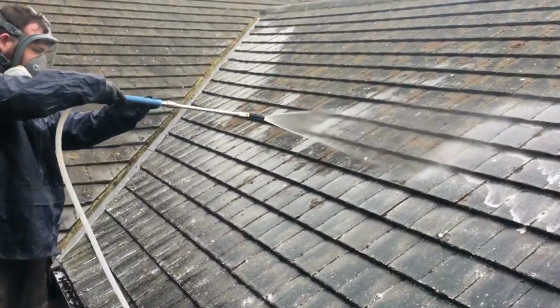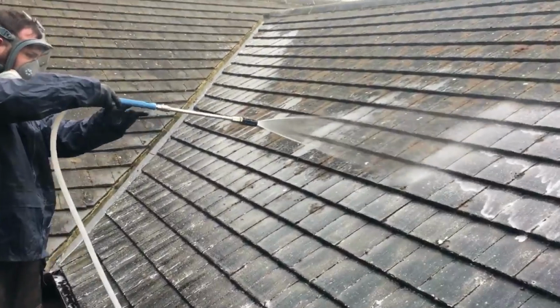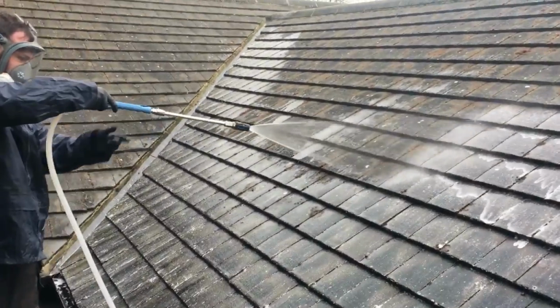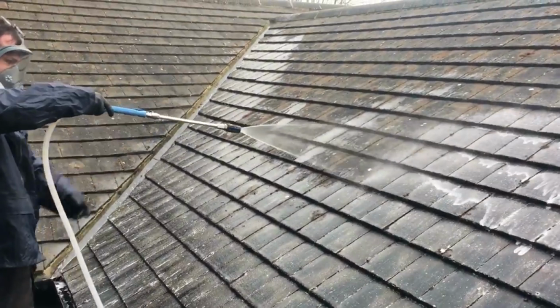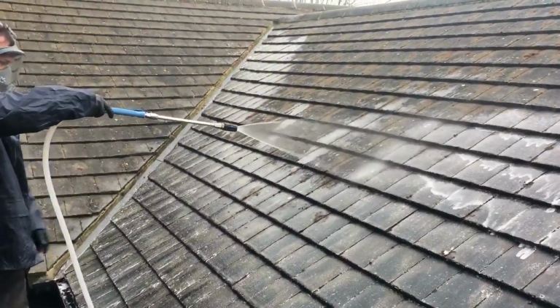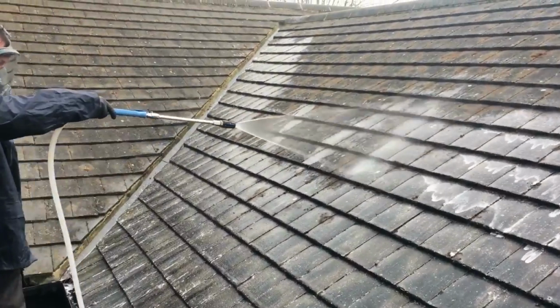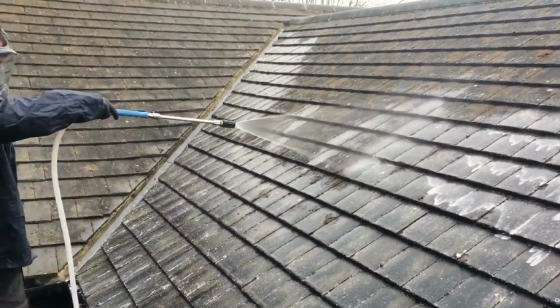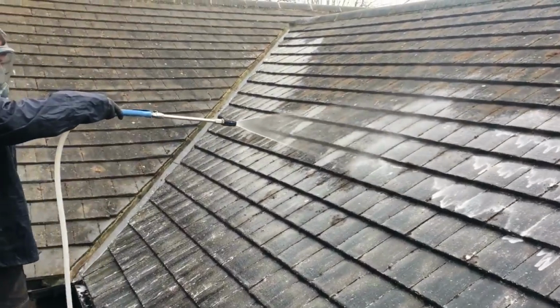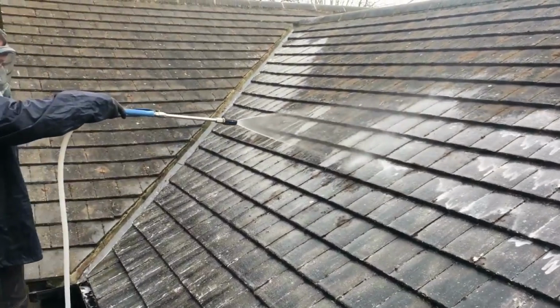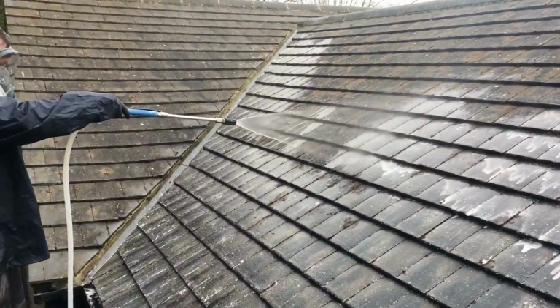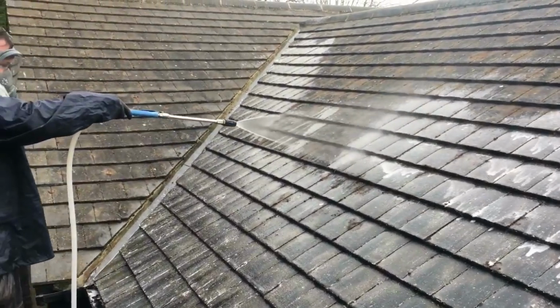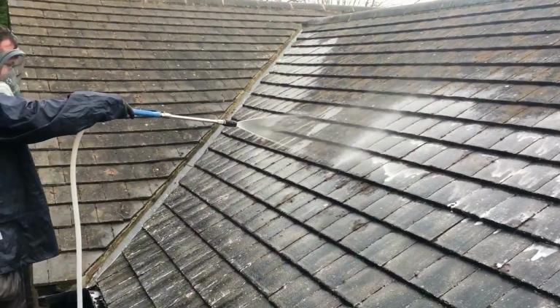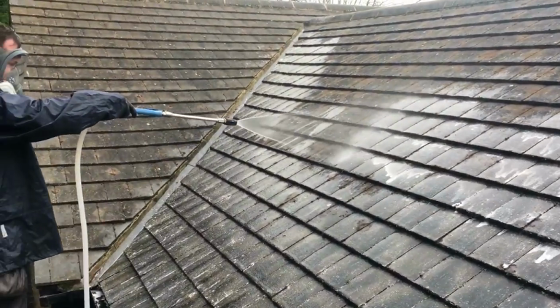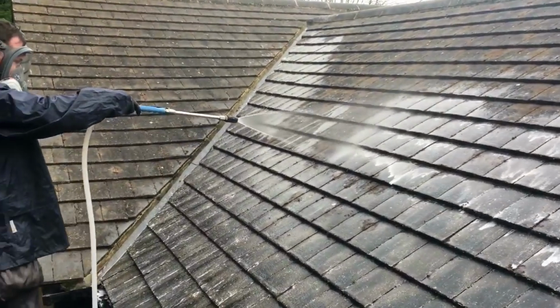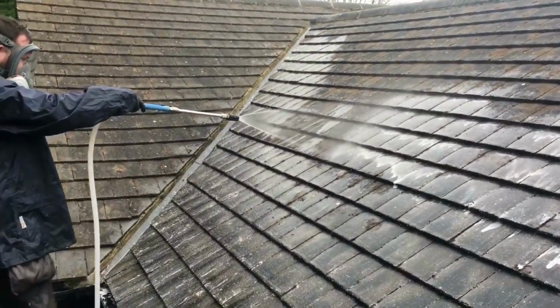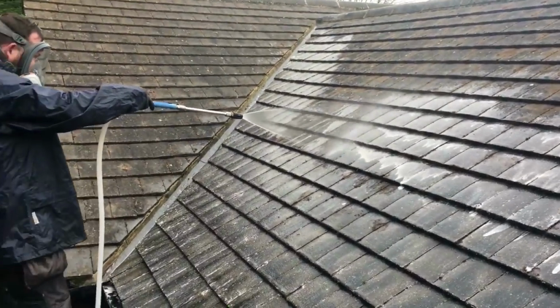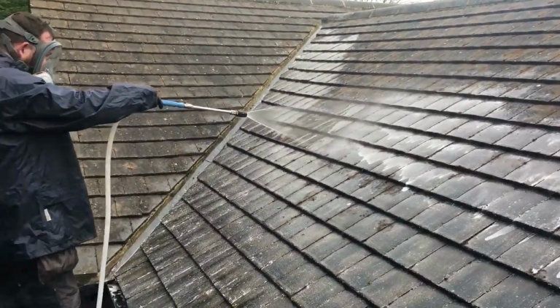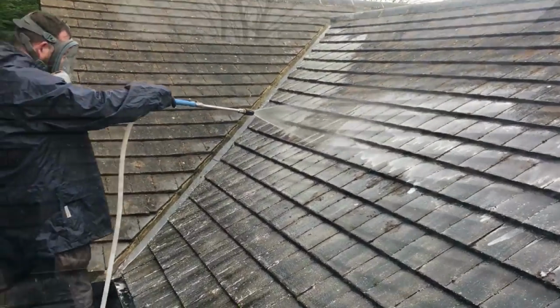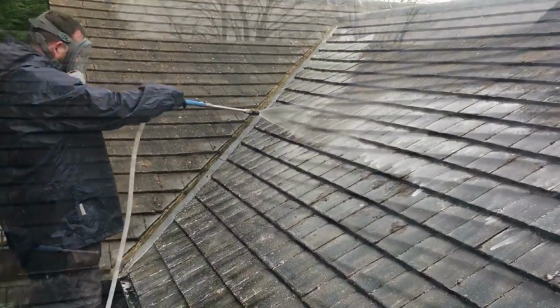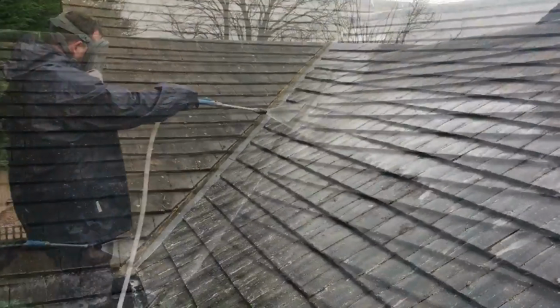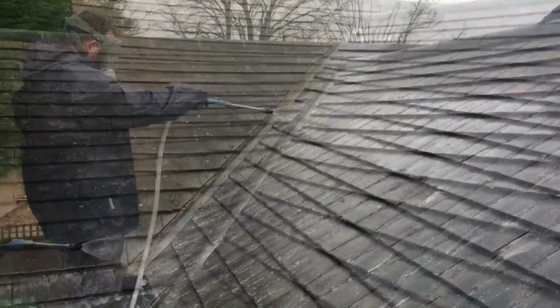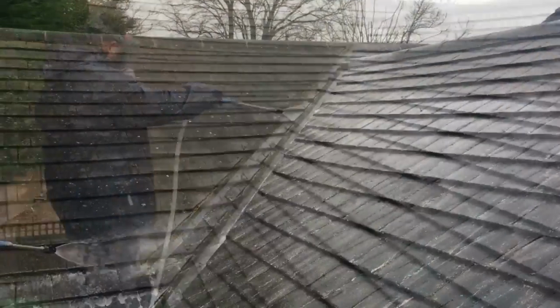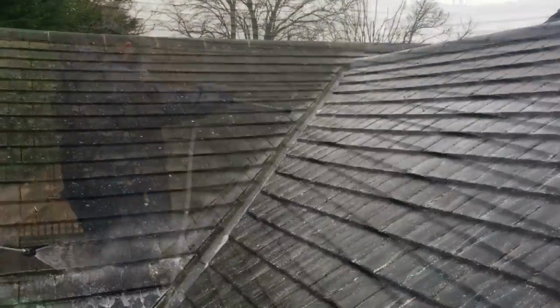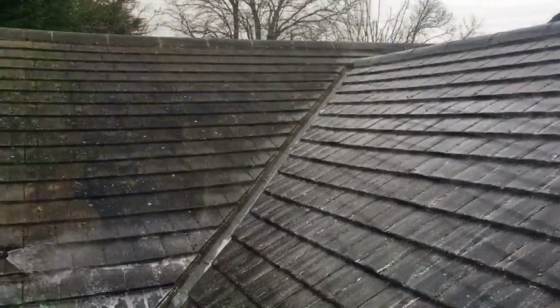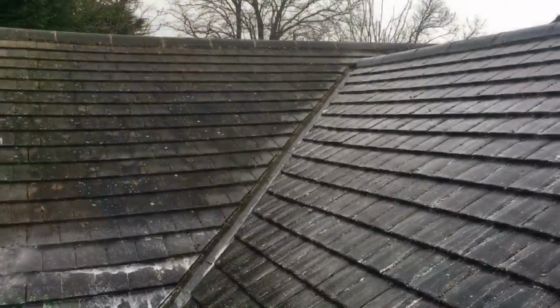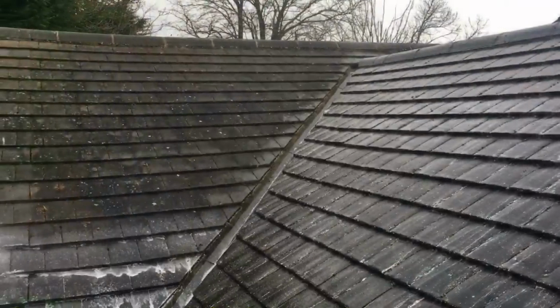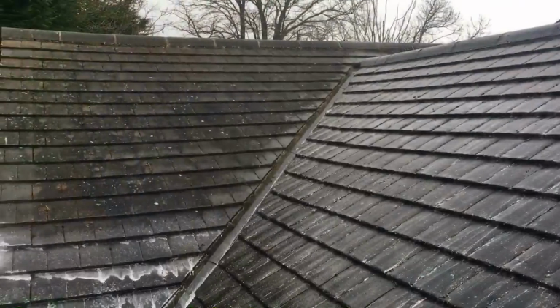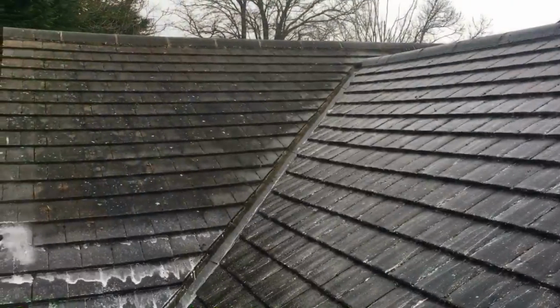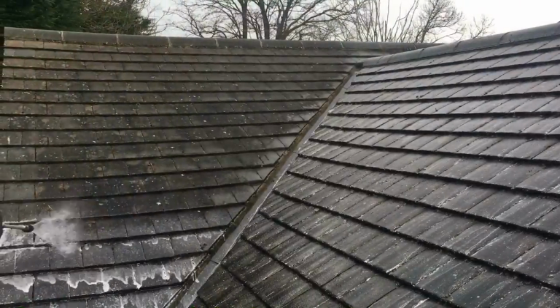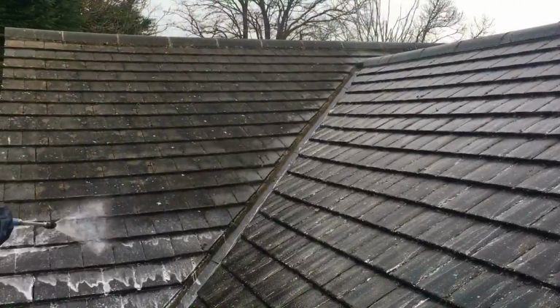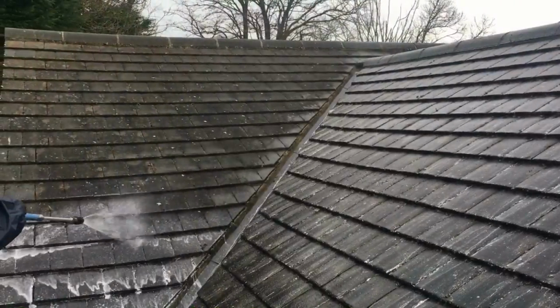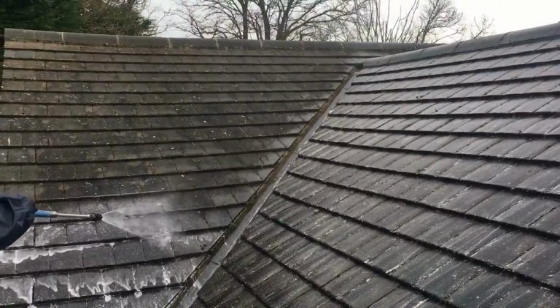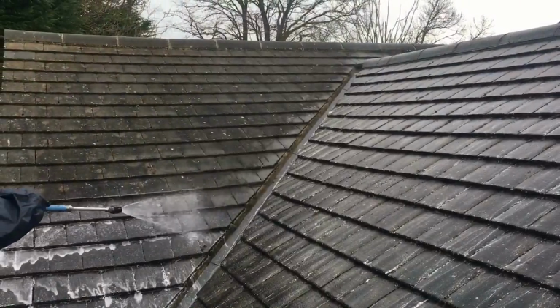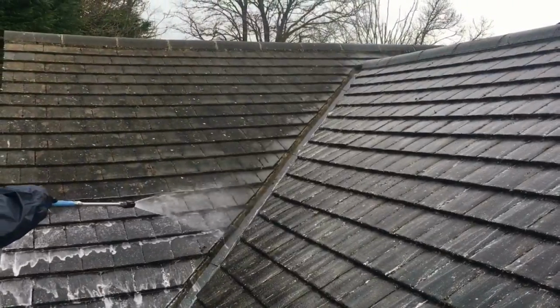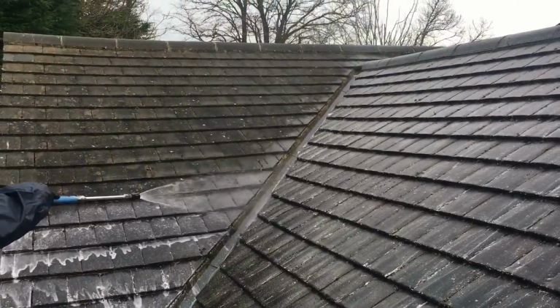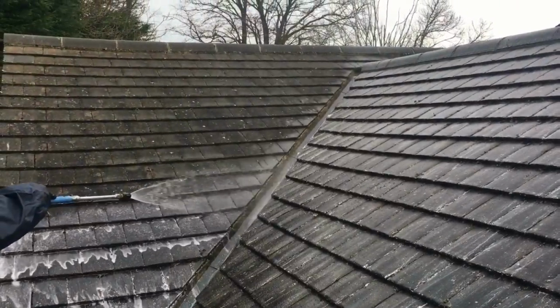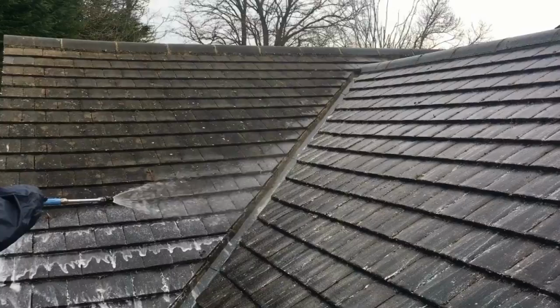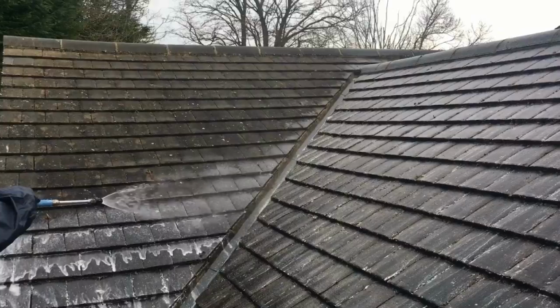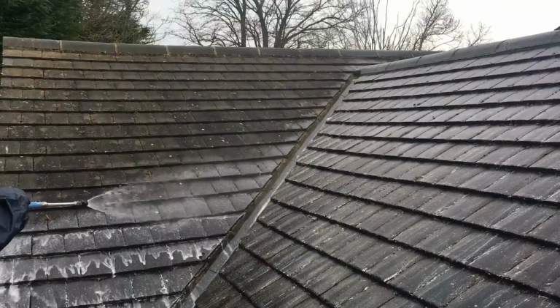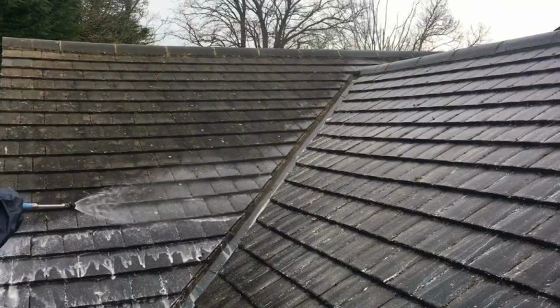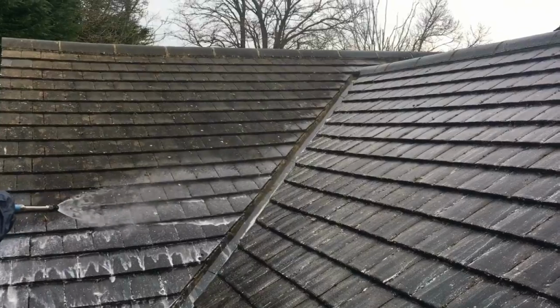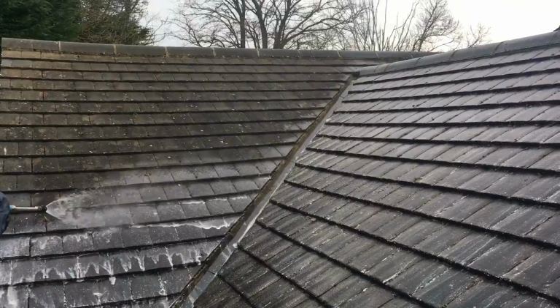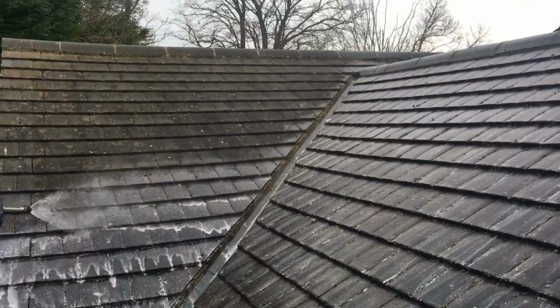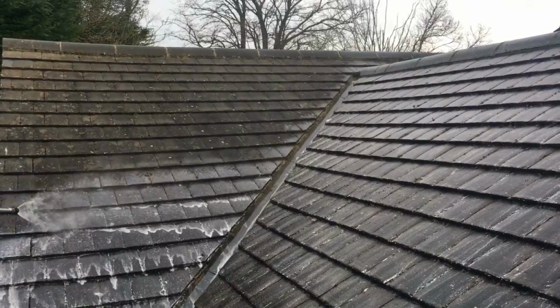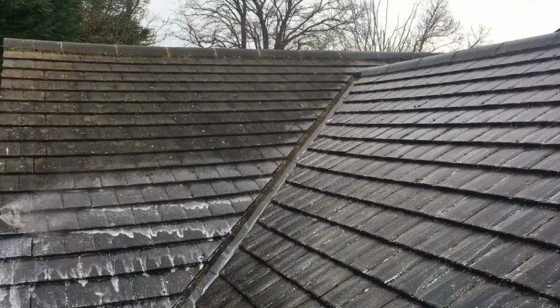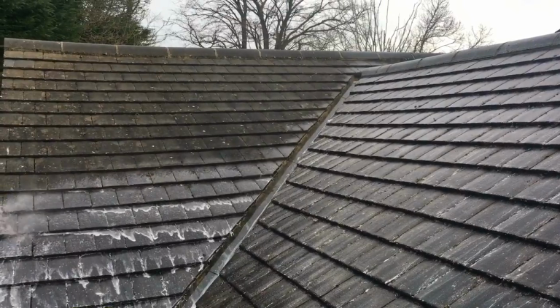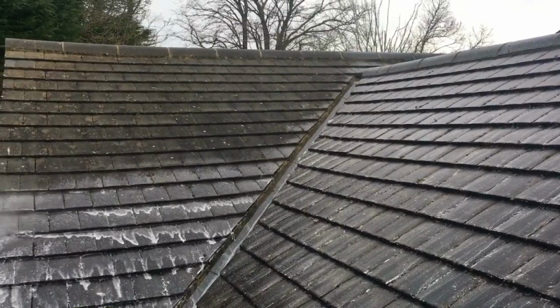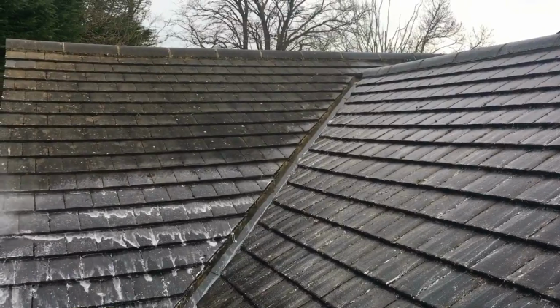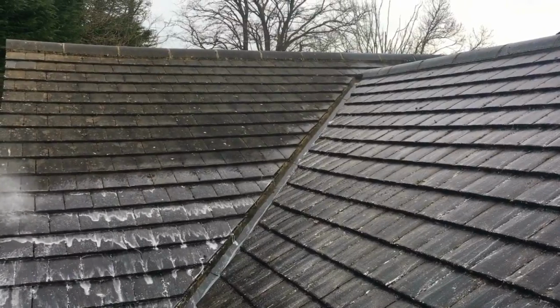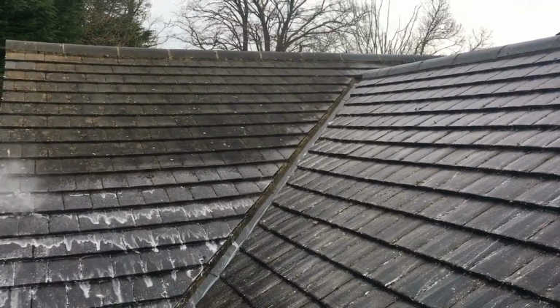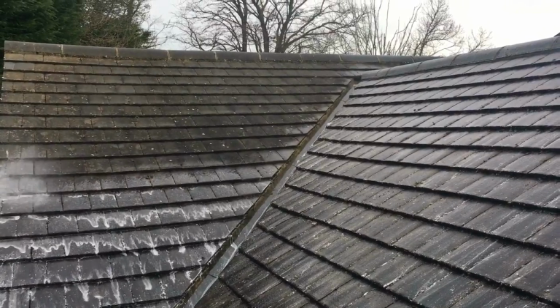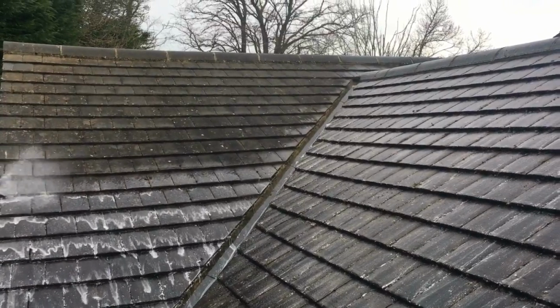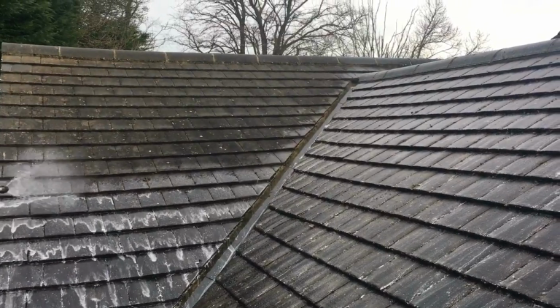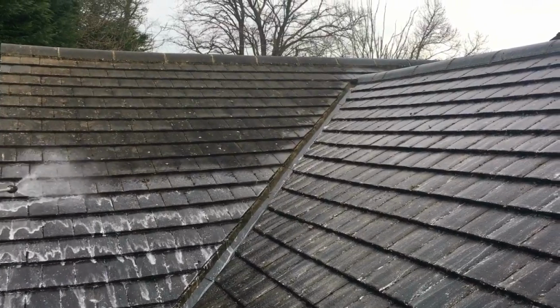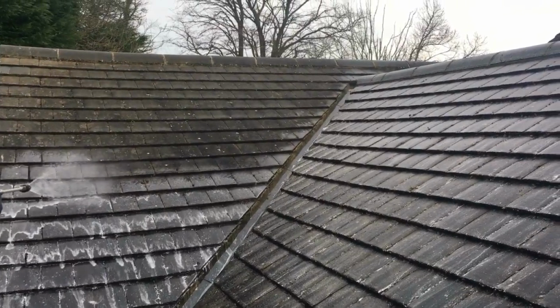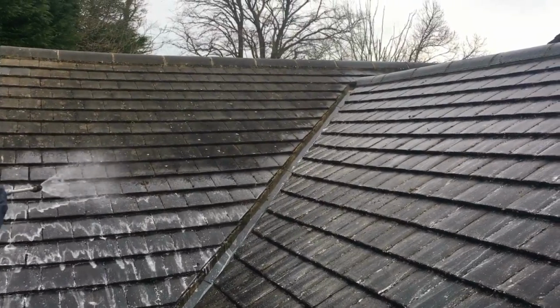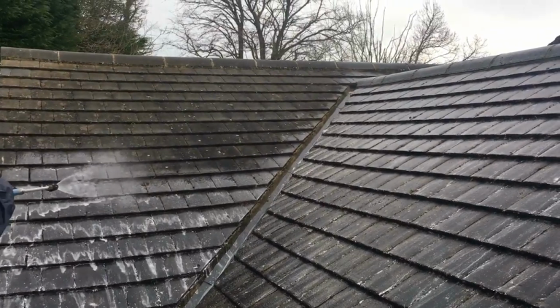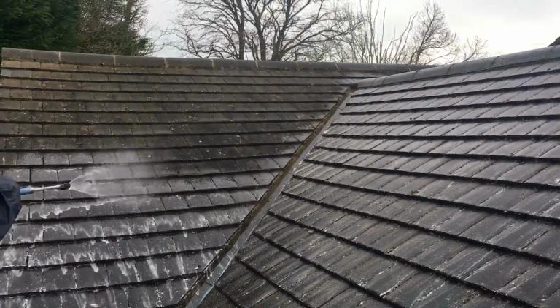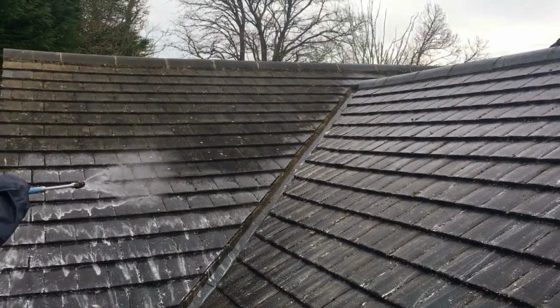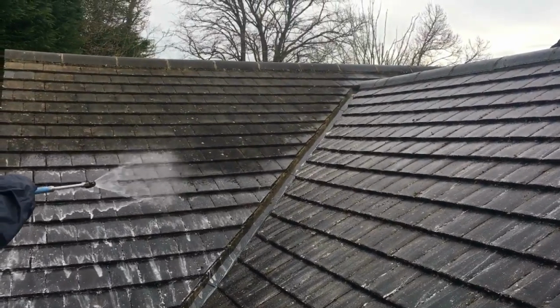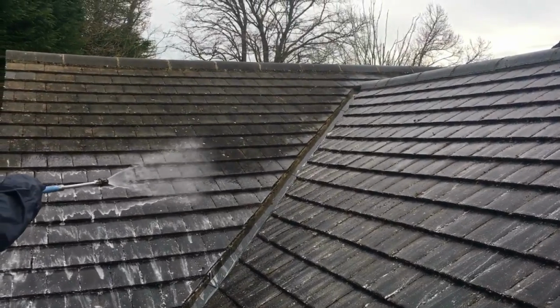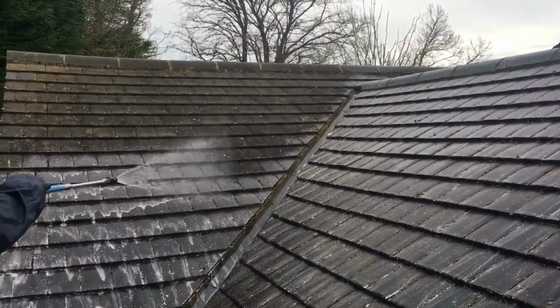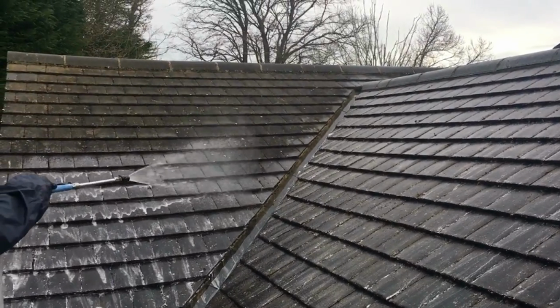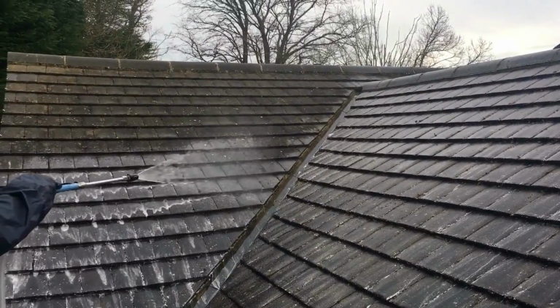What this means is it breaks the cycle of growth, and over the next few hours the roof colour starts to come back.